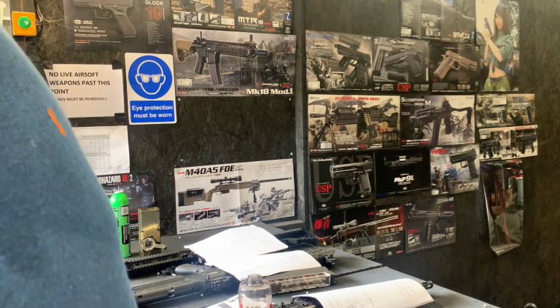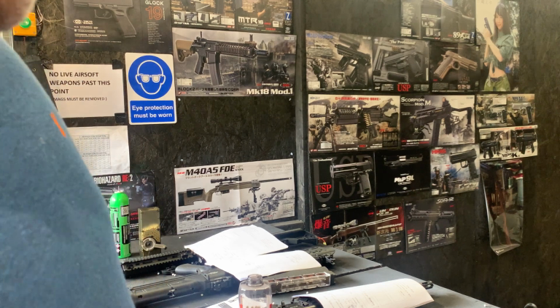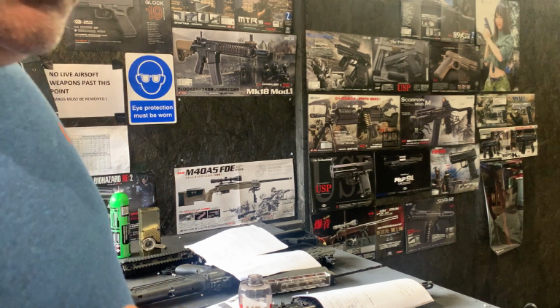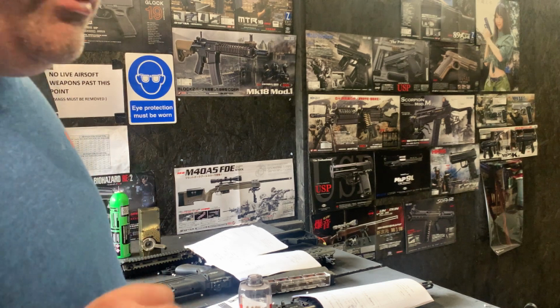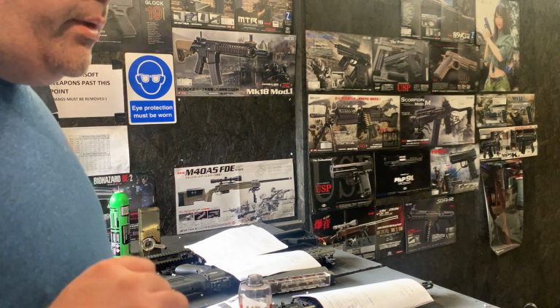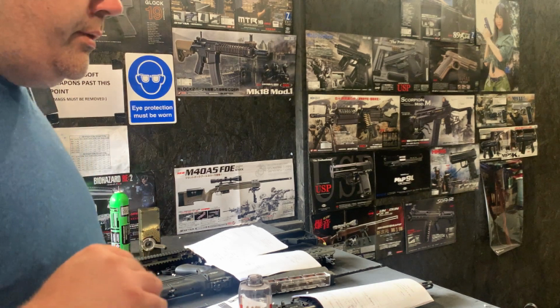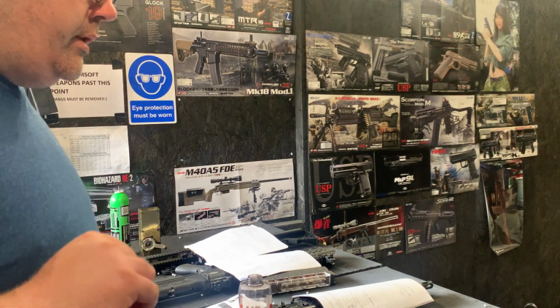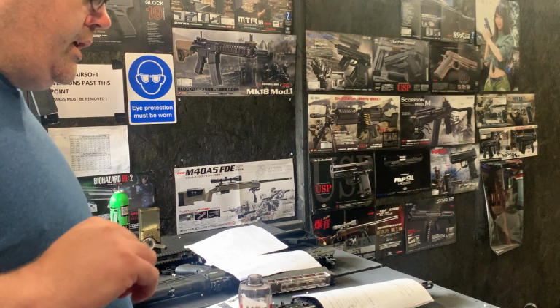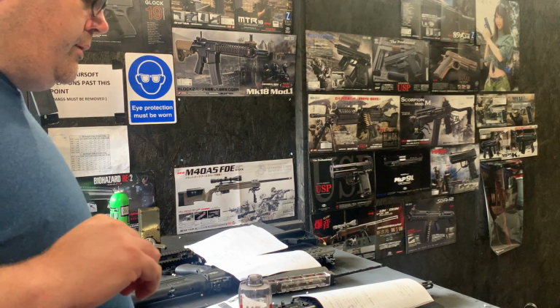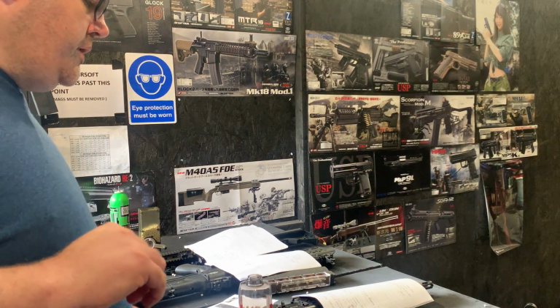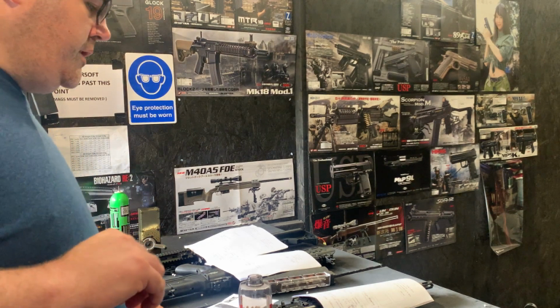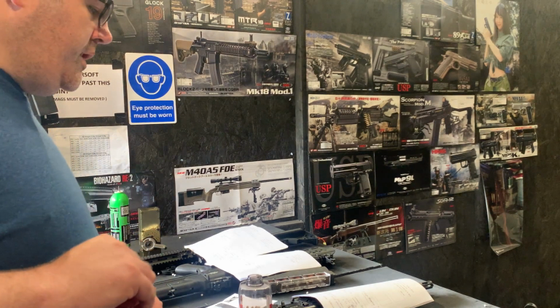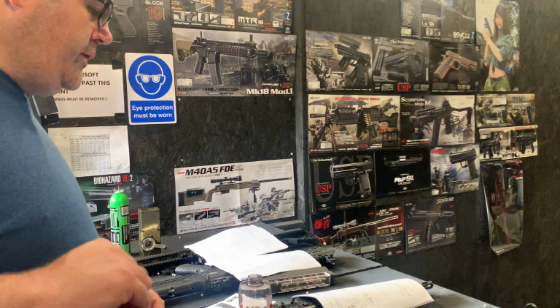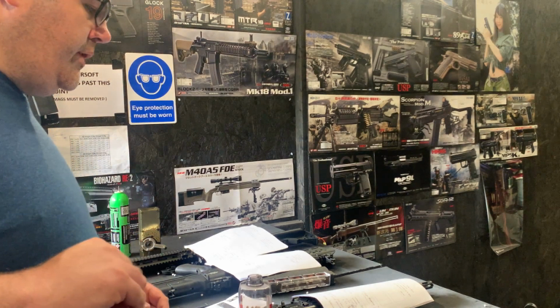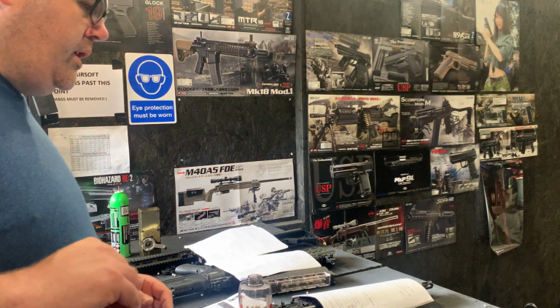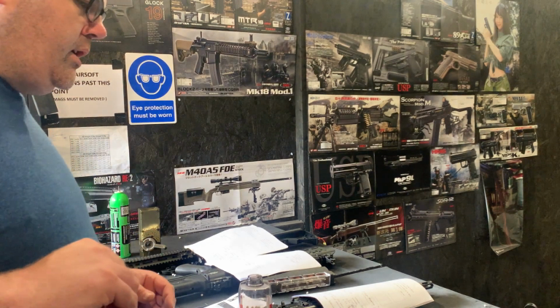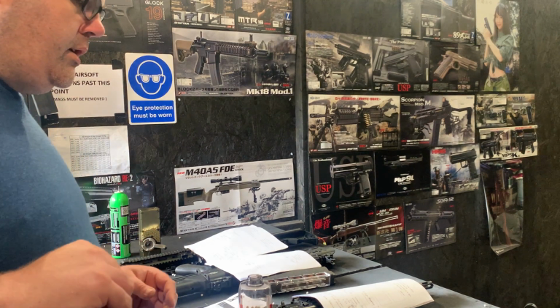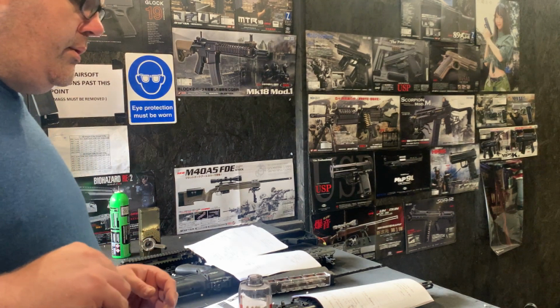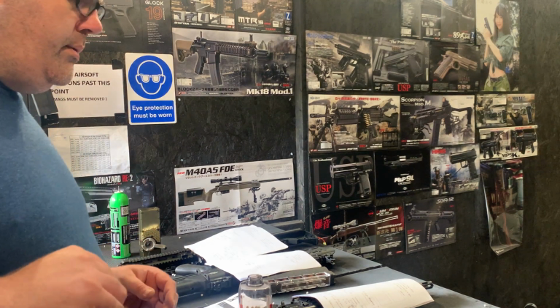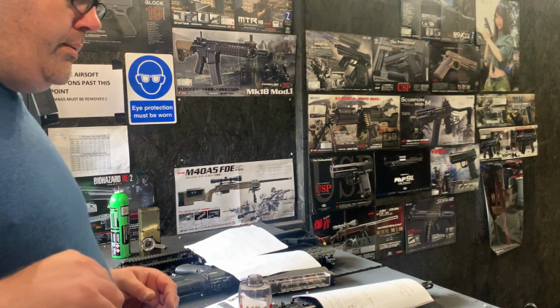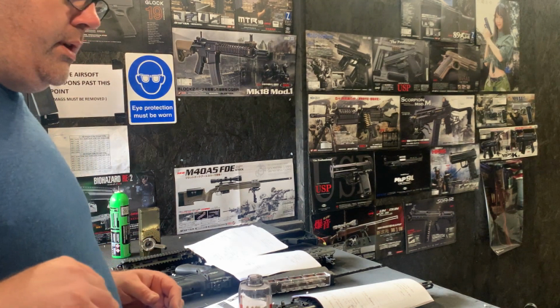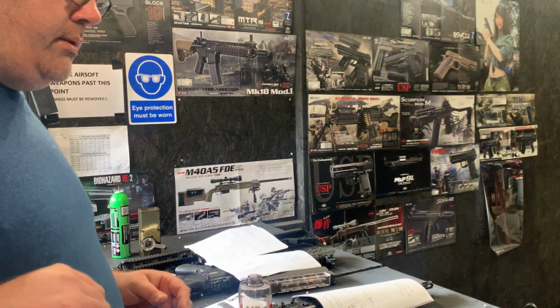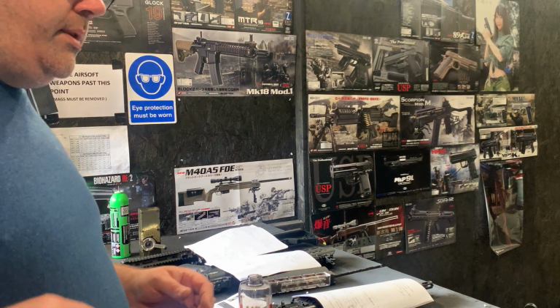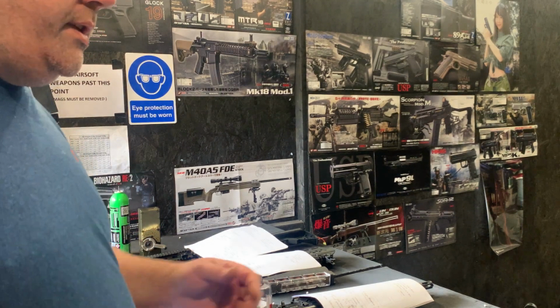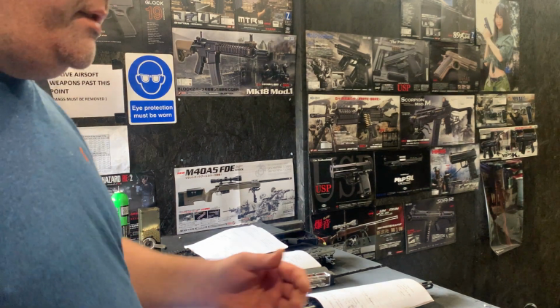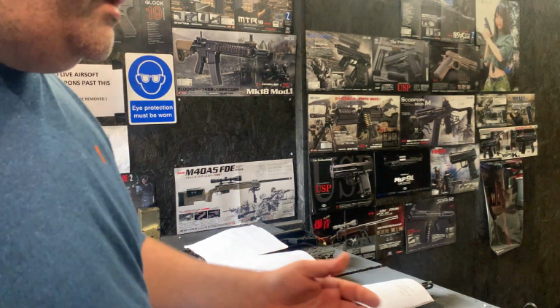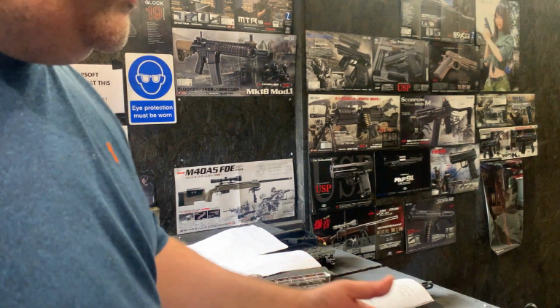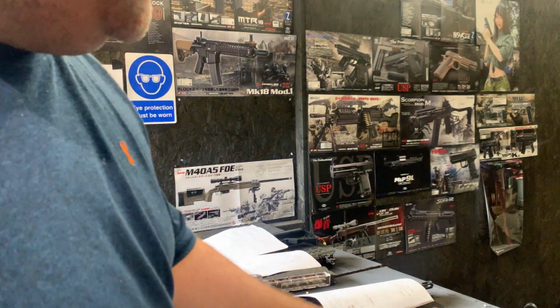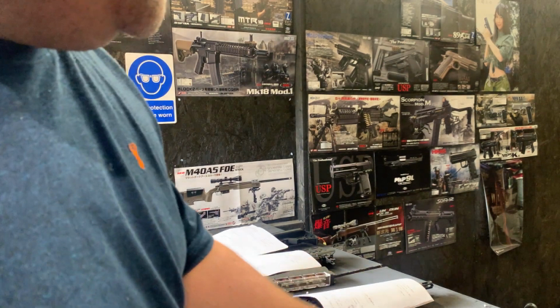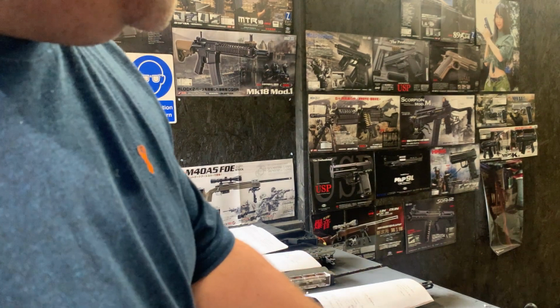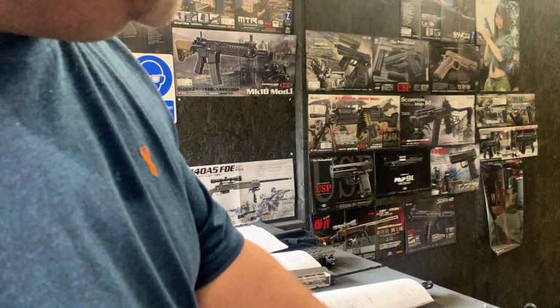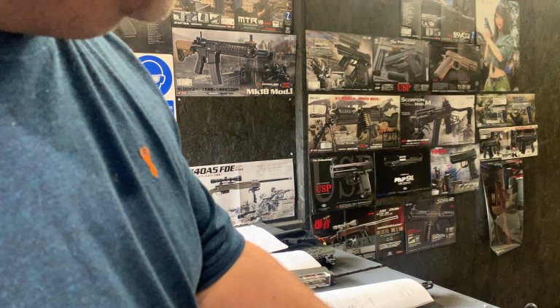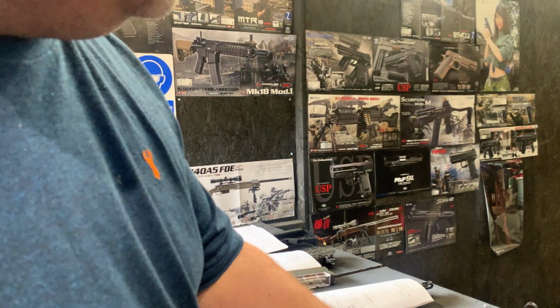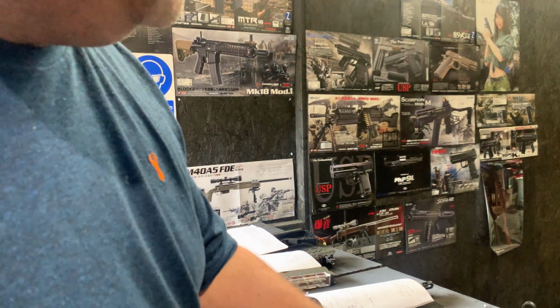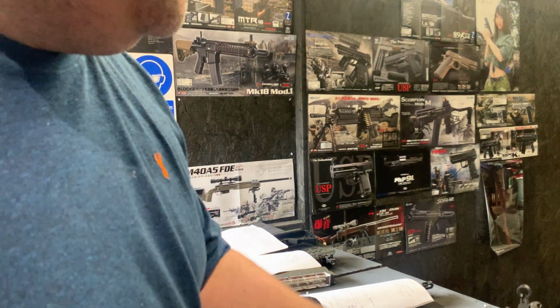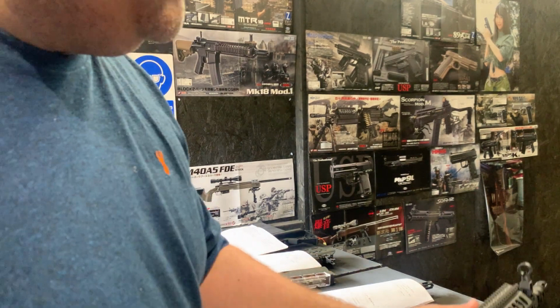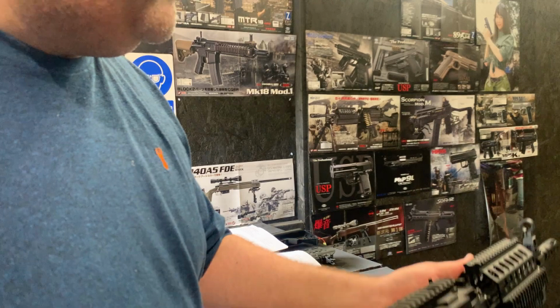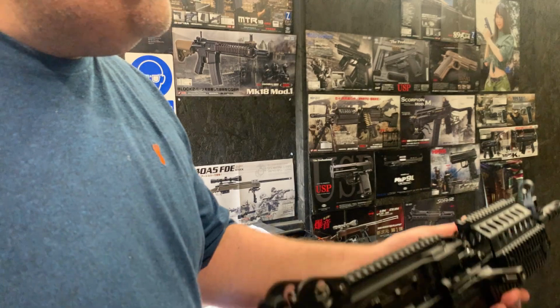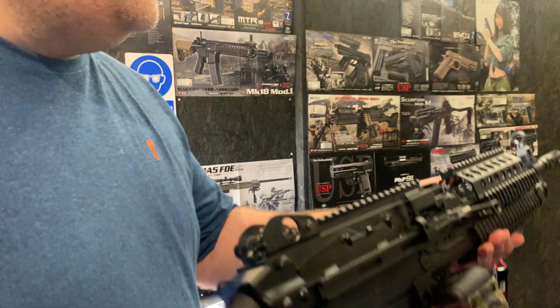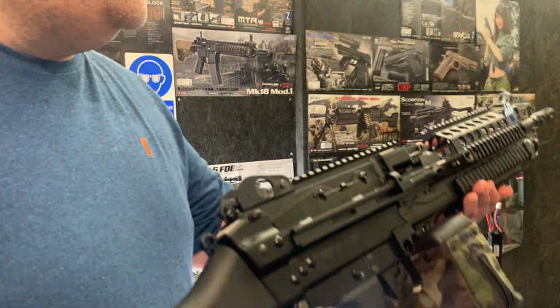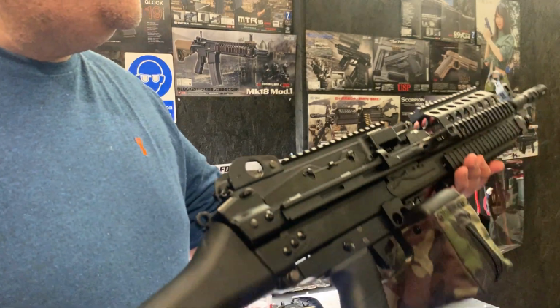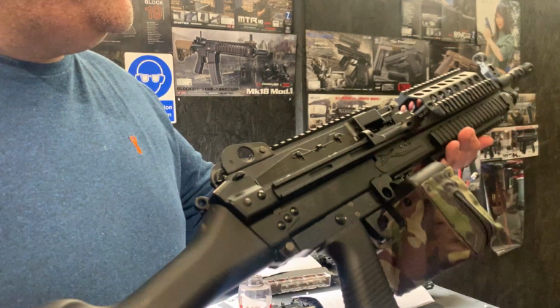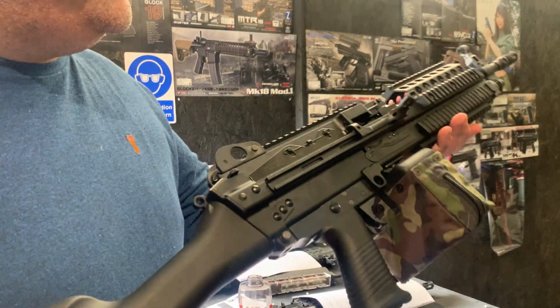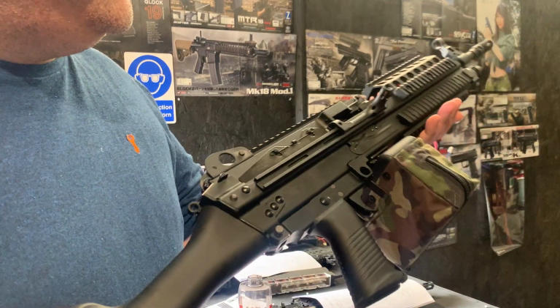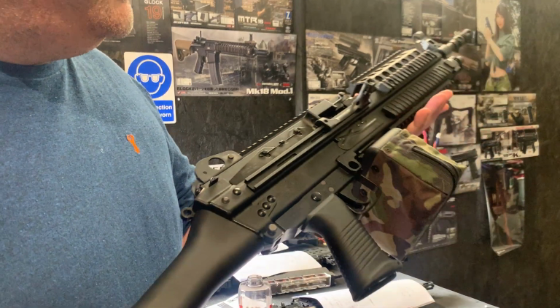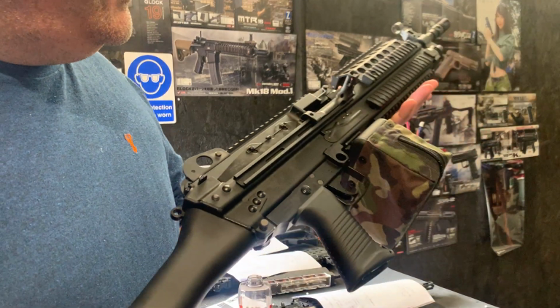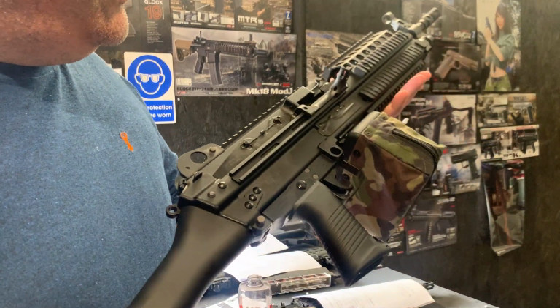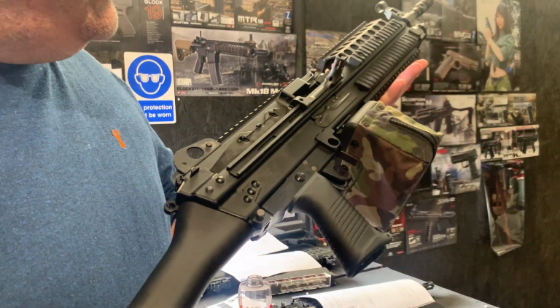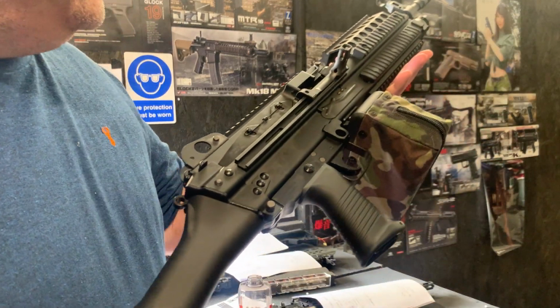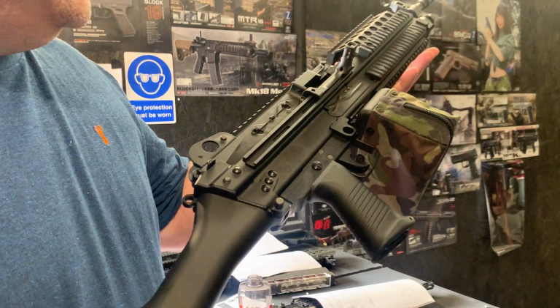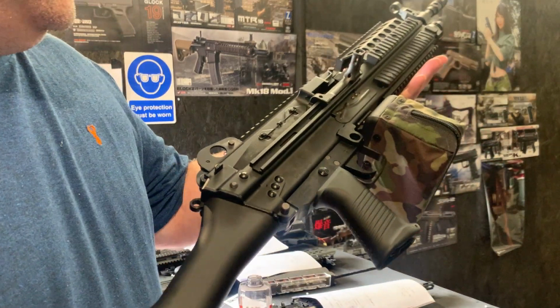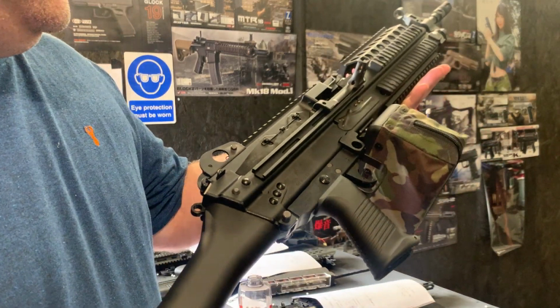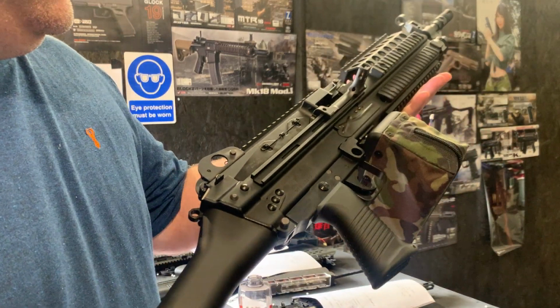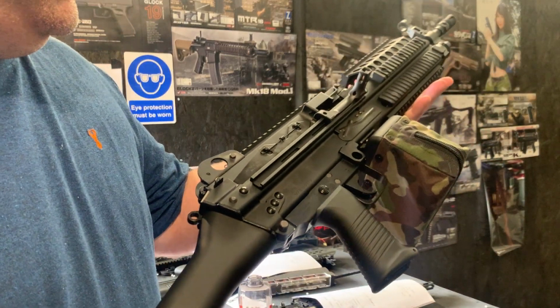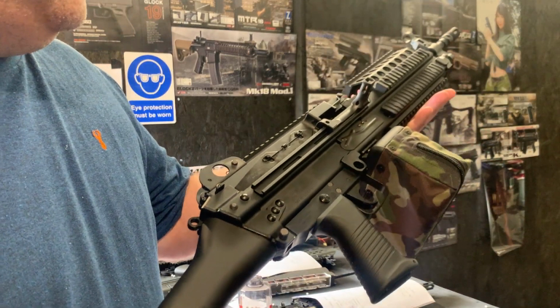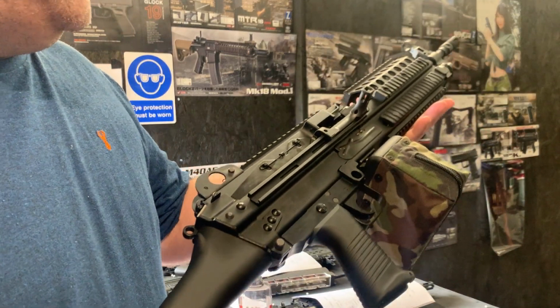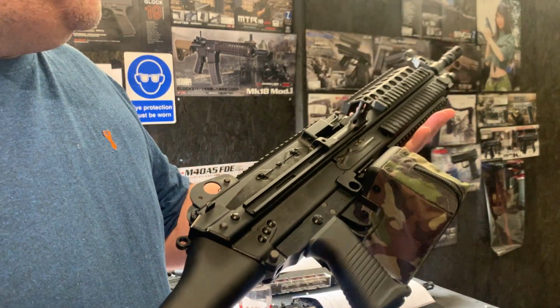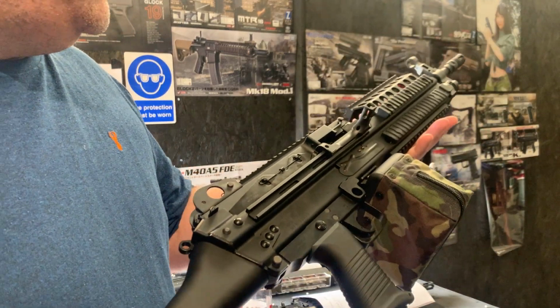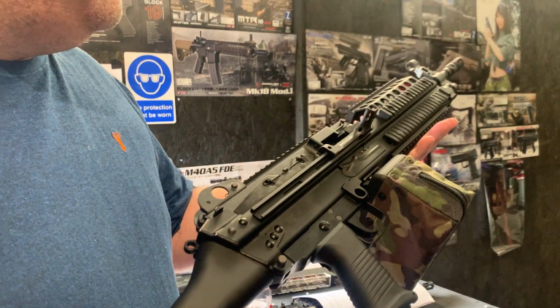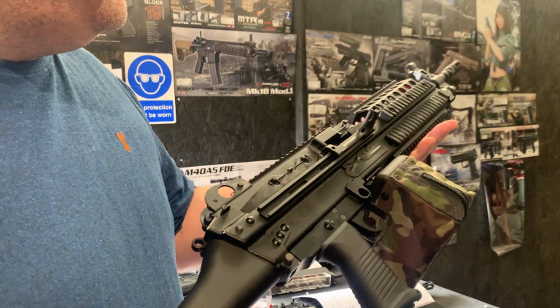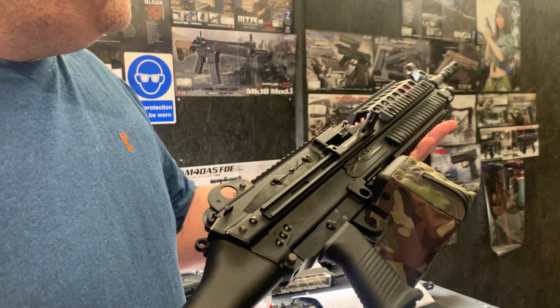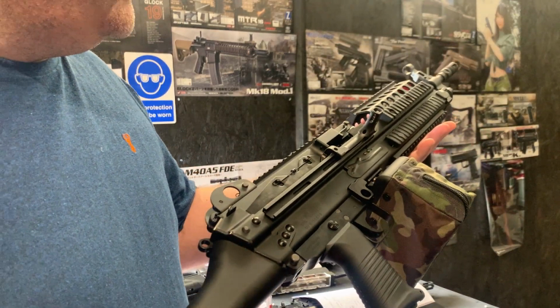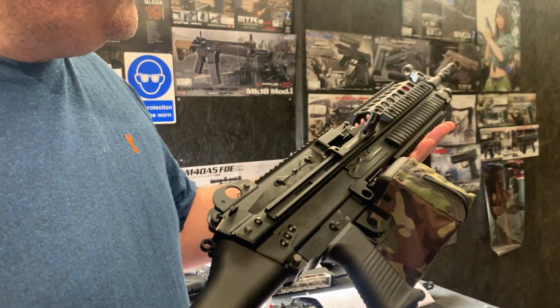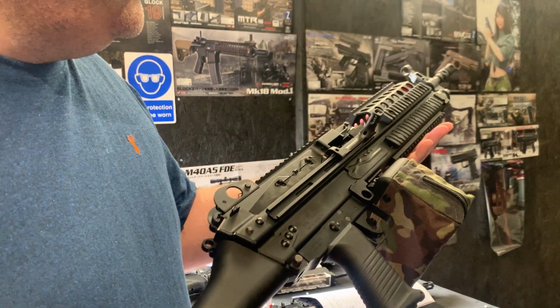Hello, we've done another Eagle 6 test video. We're going to be testing this Token Maria Mark 46. It's a lovely behemoth of a gun.